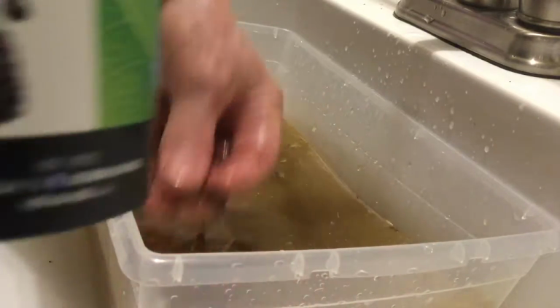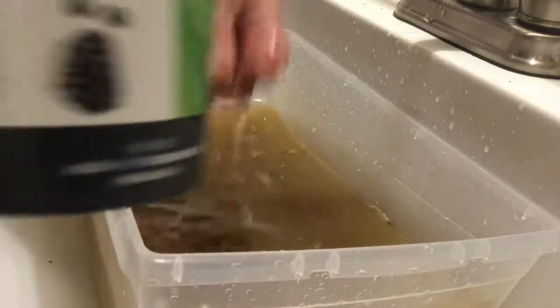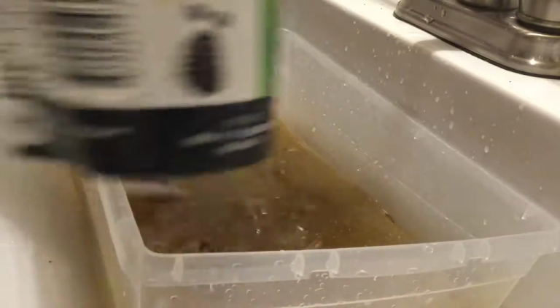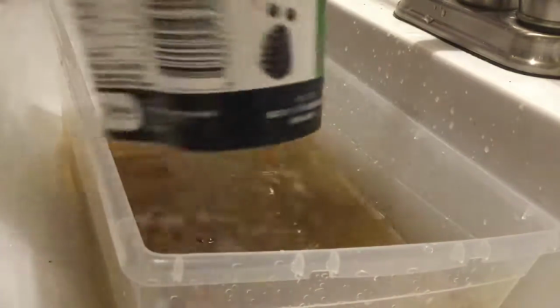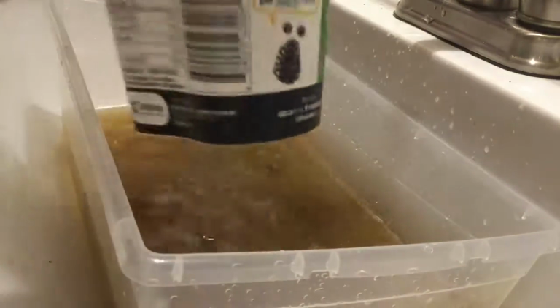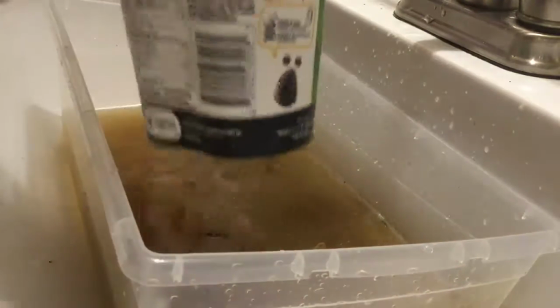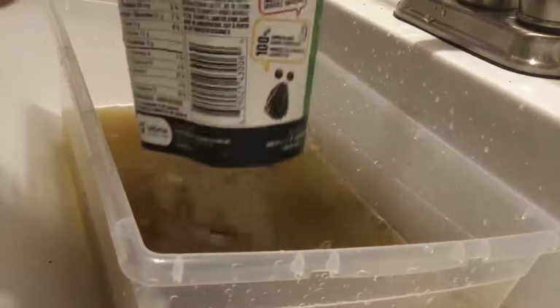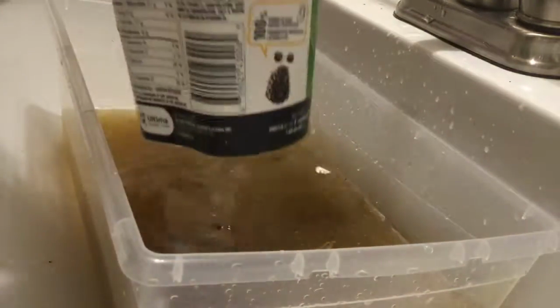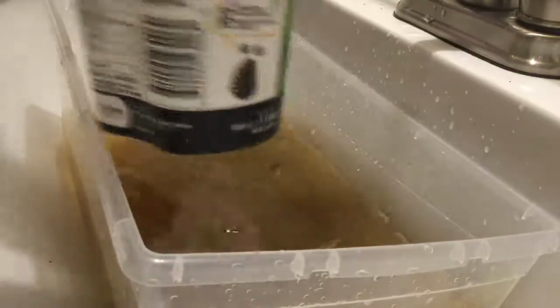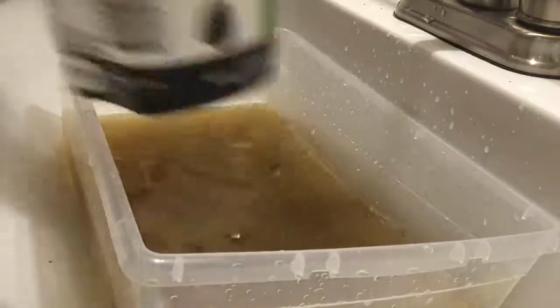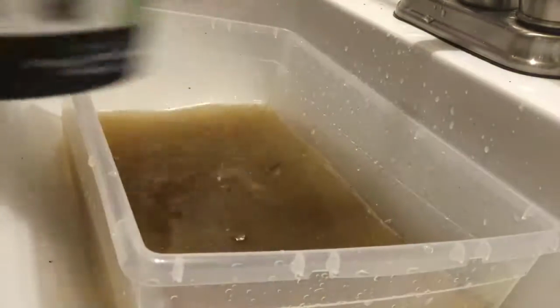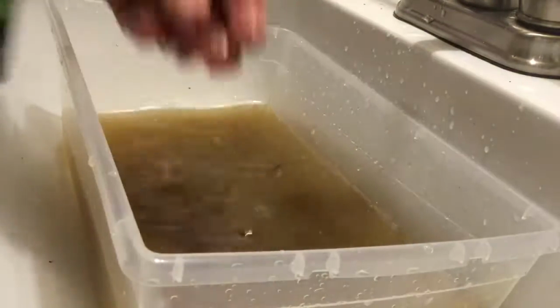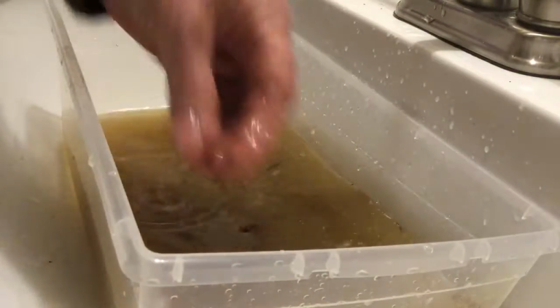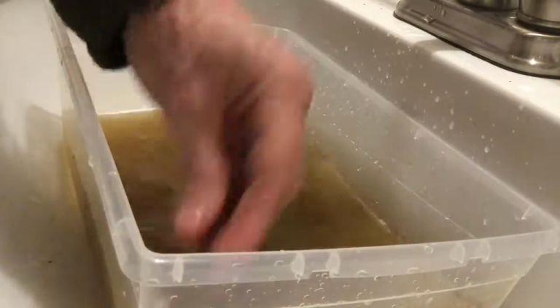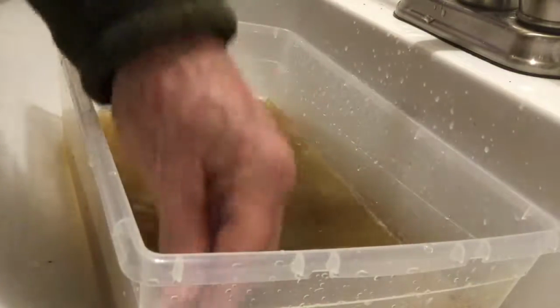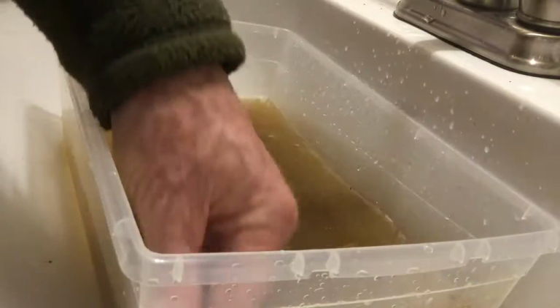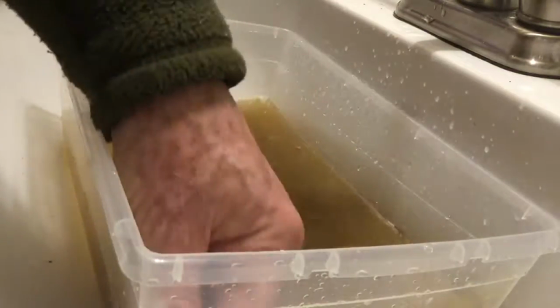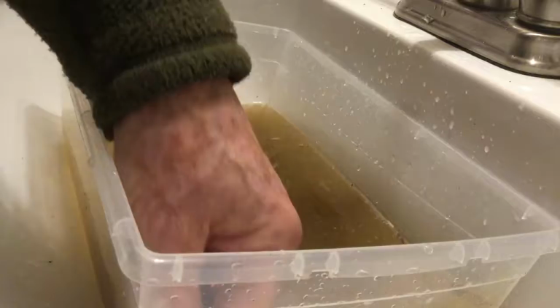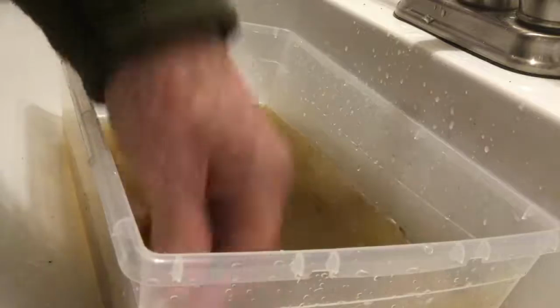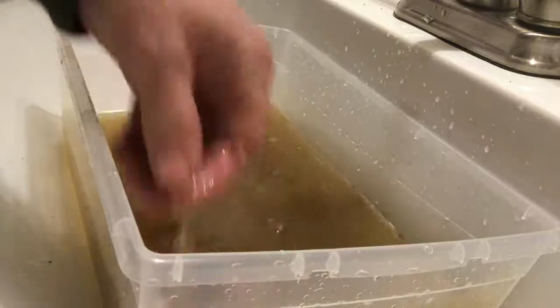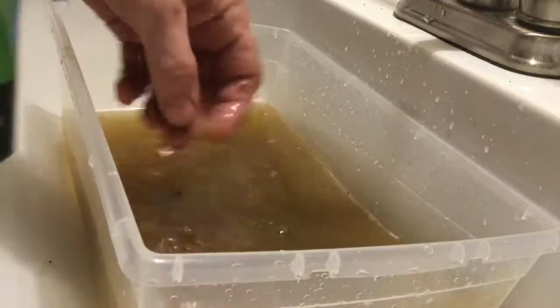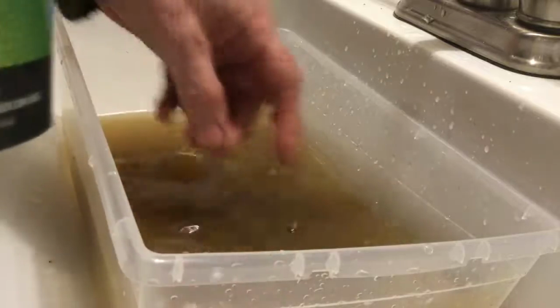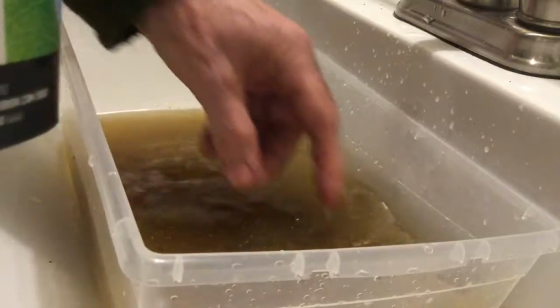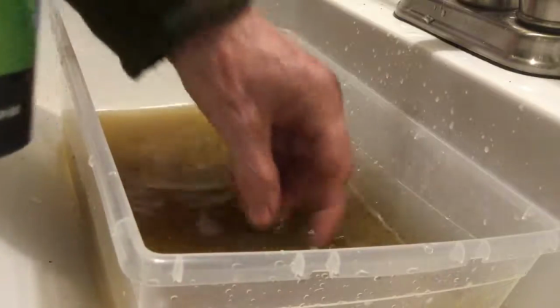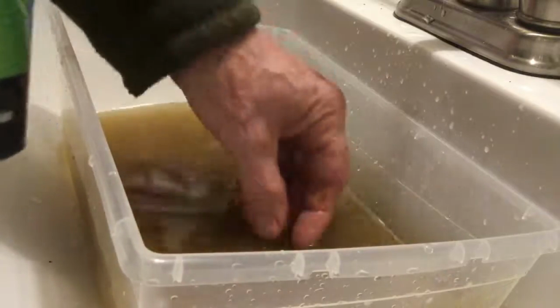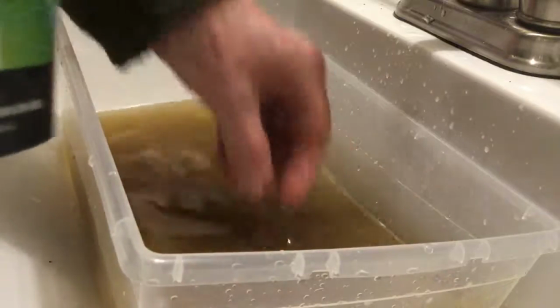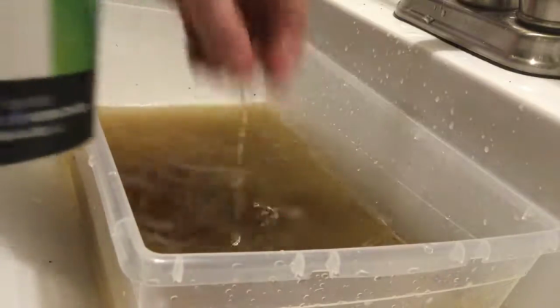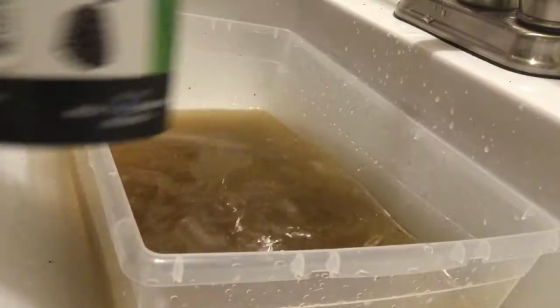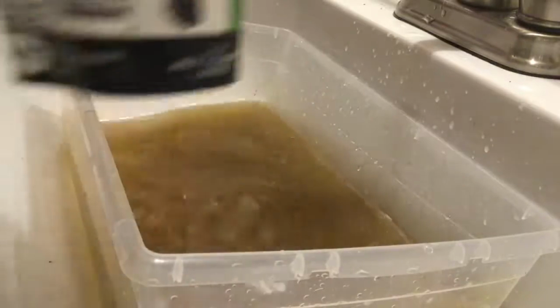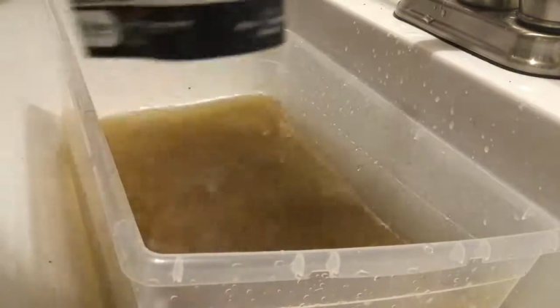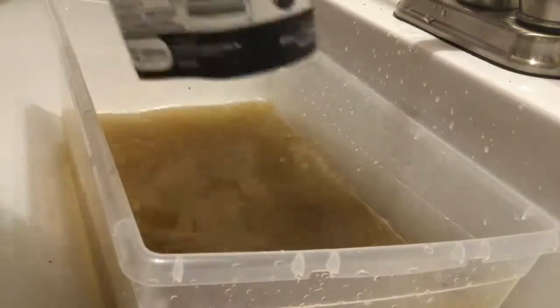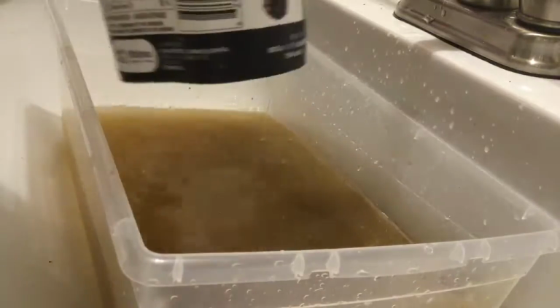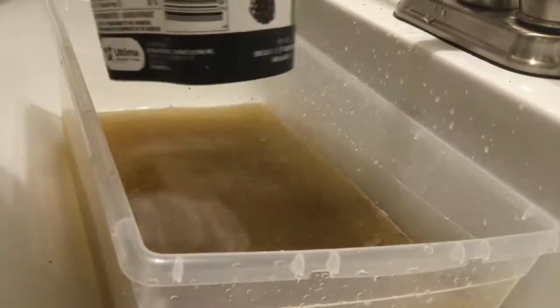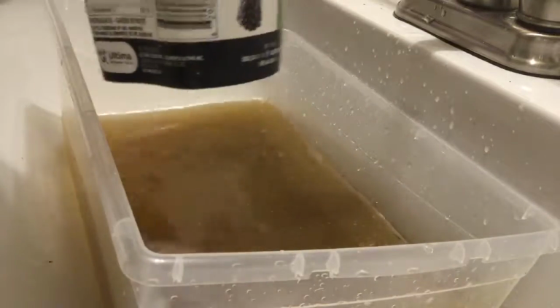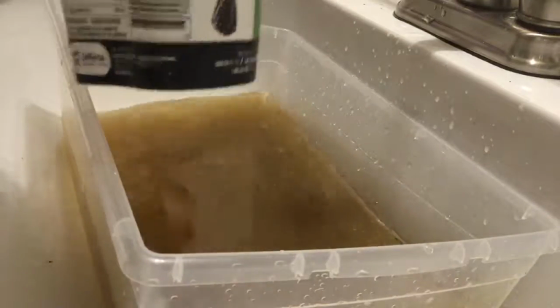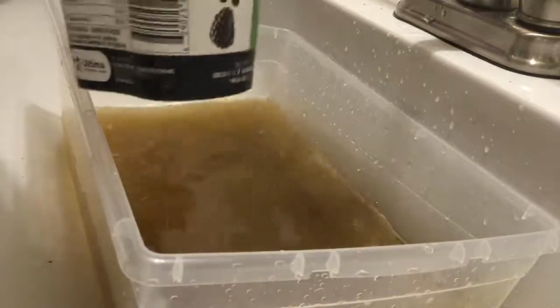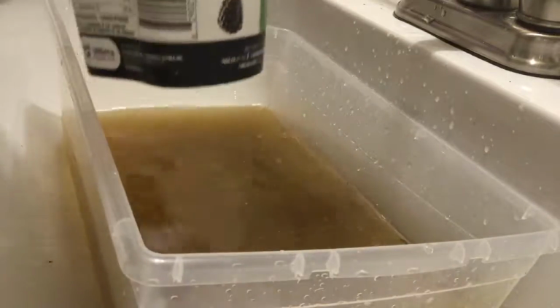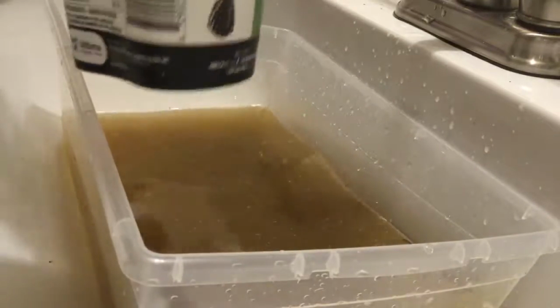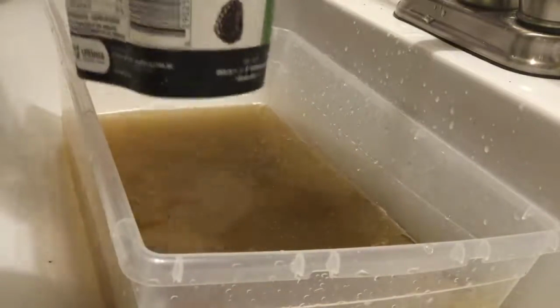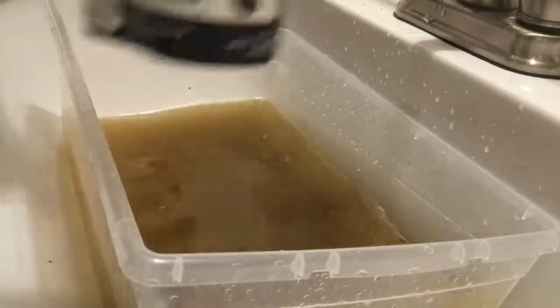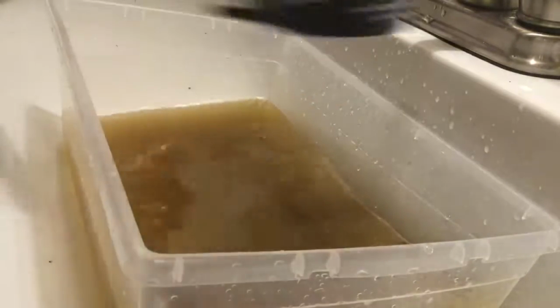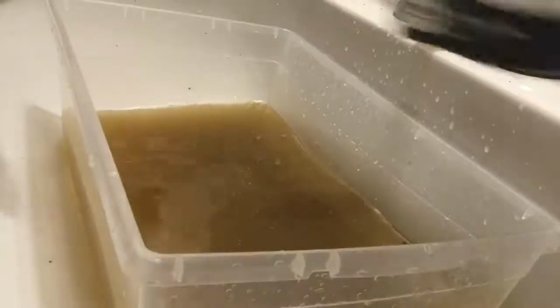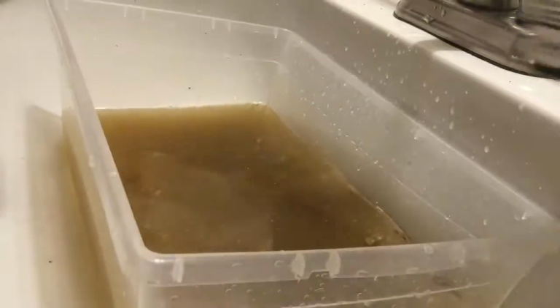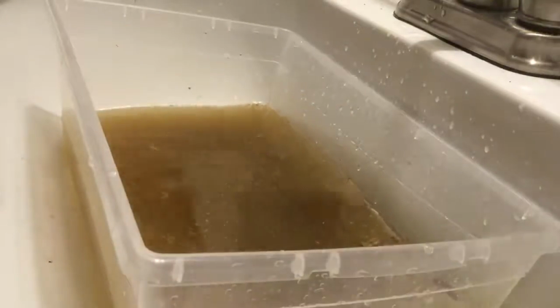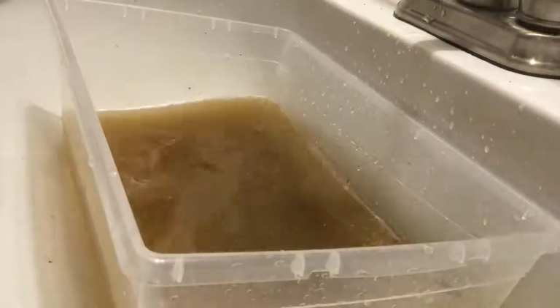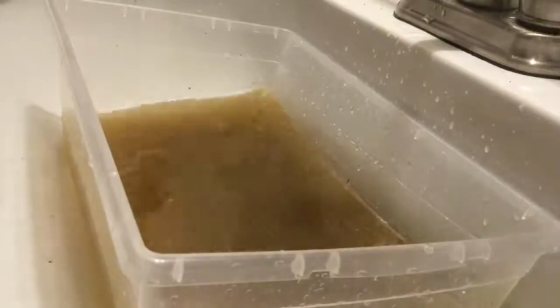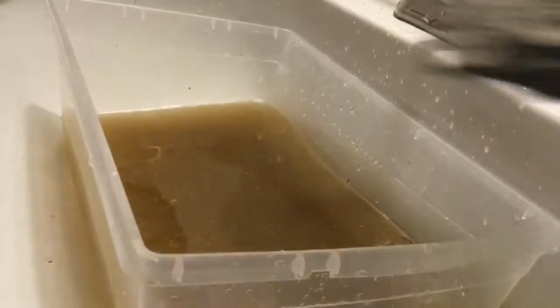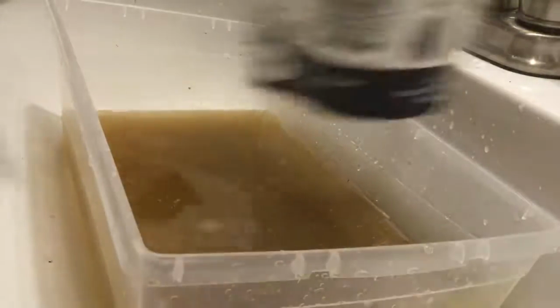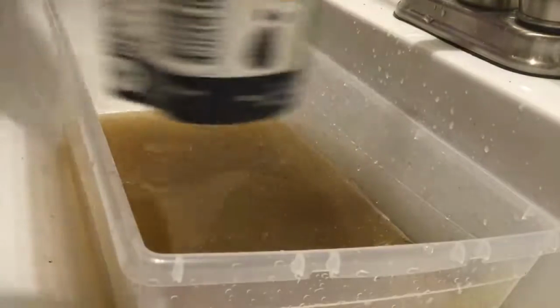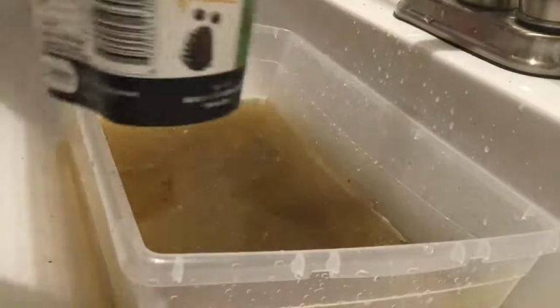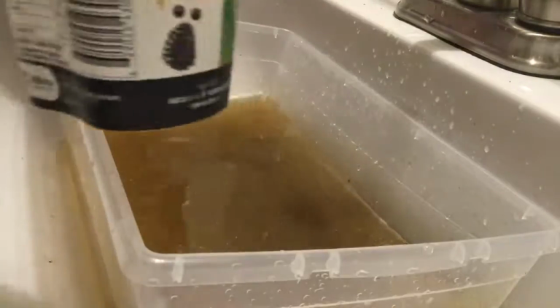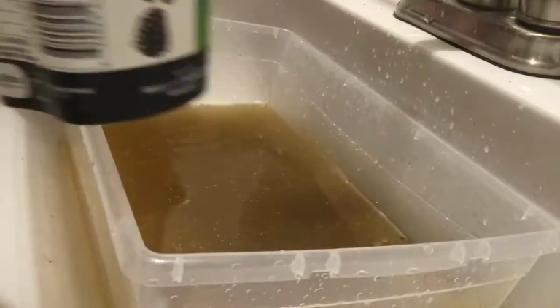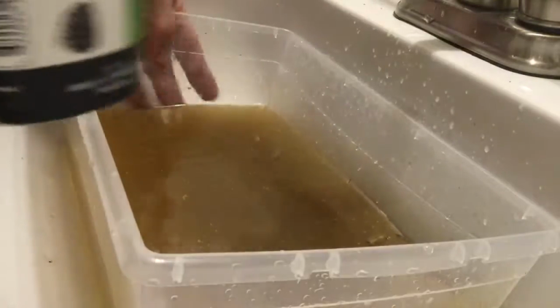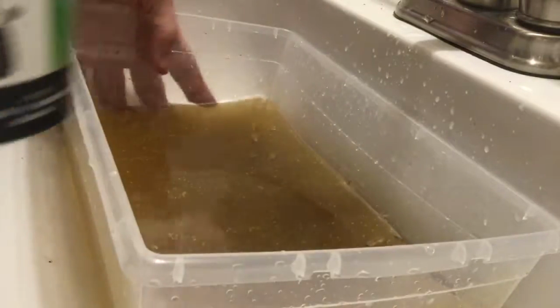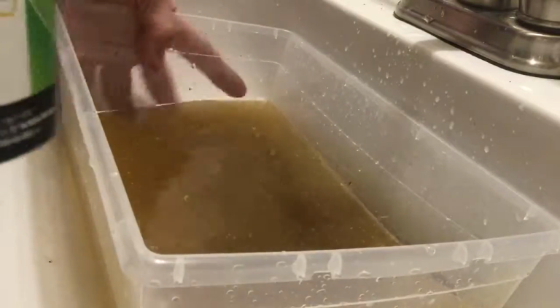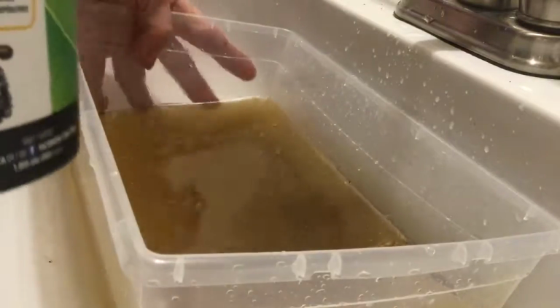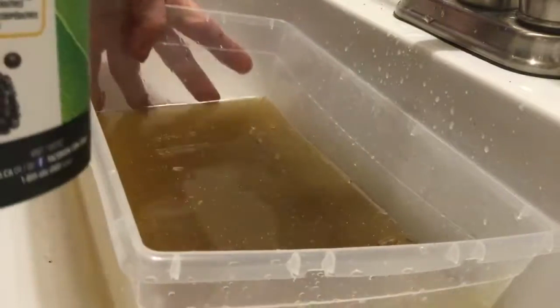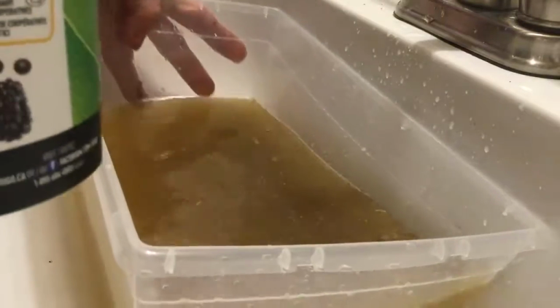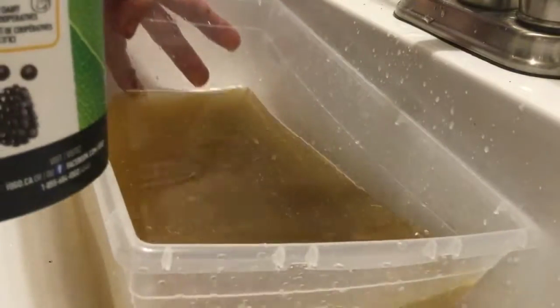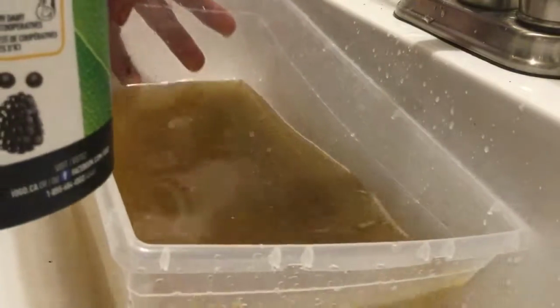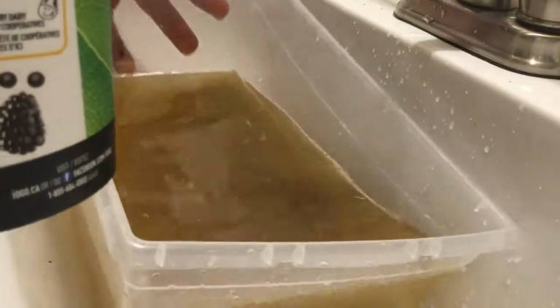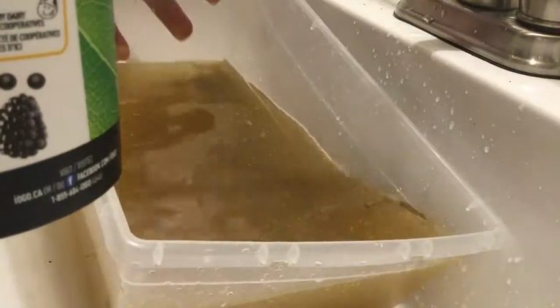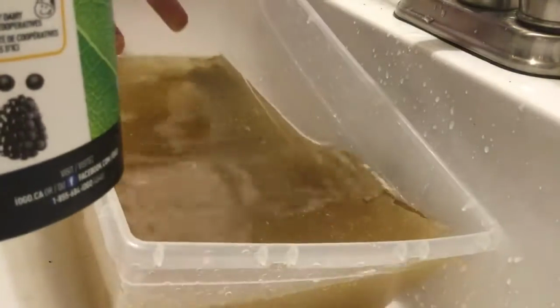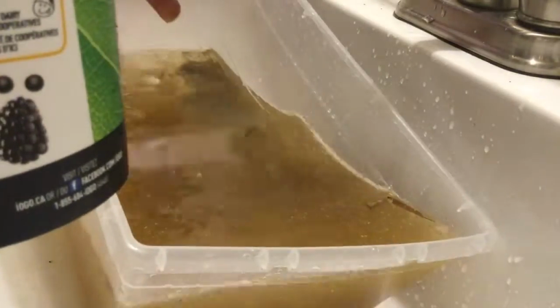Some people recommend putting mild bleach in the water, but I don't like doing that, so I don't do it.